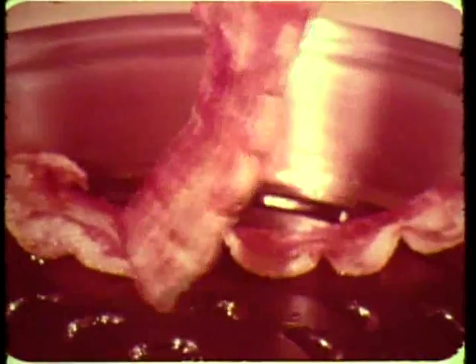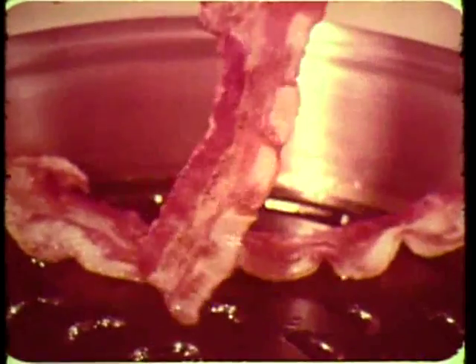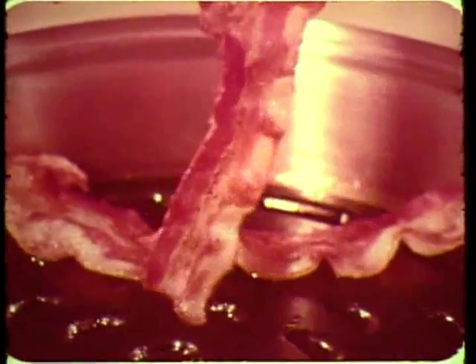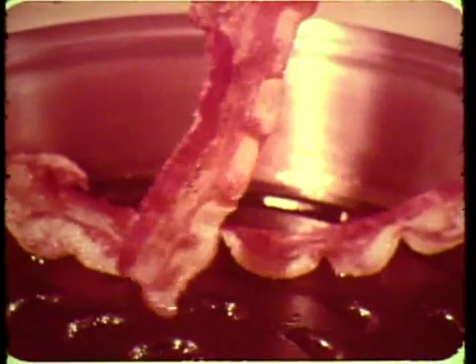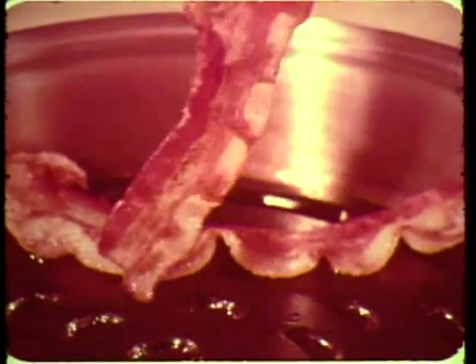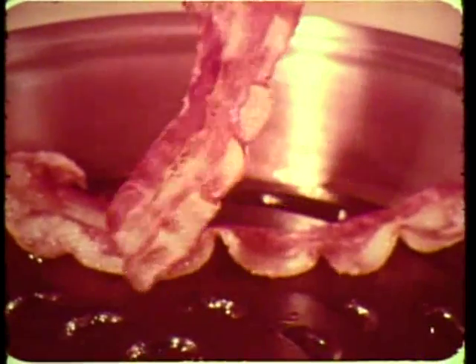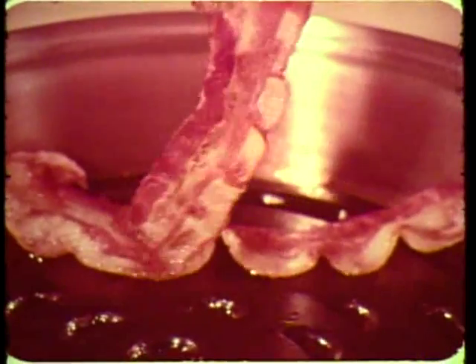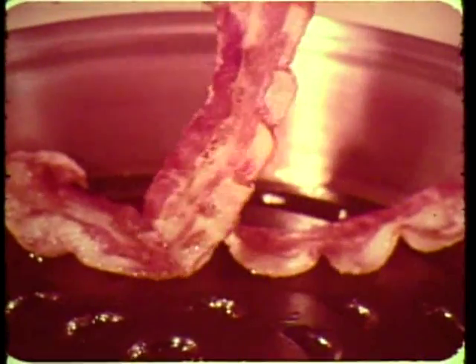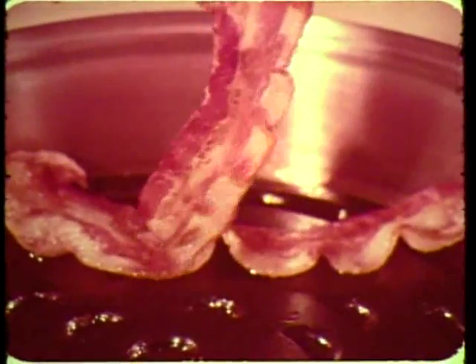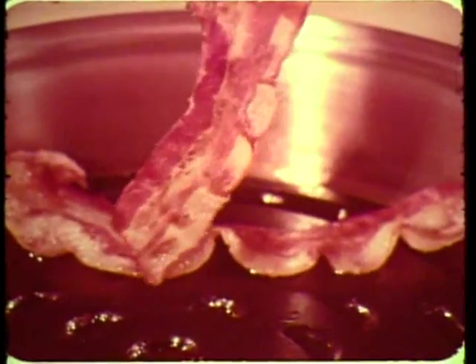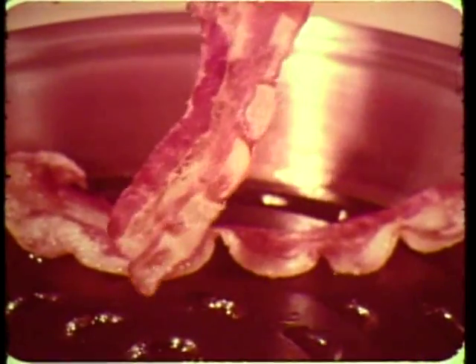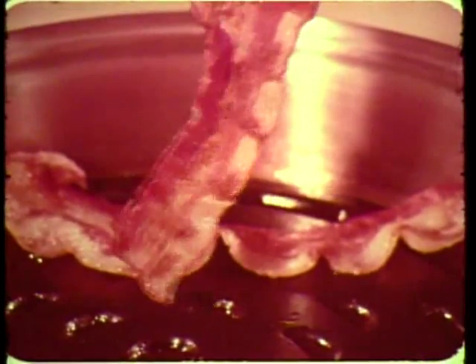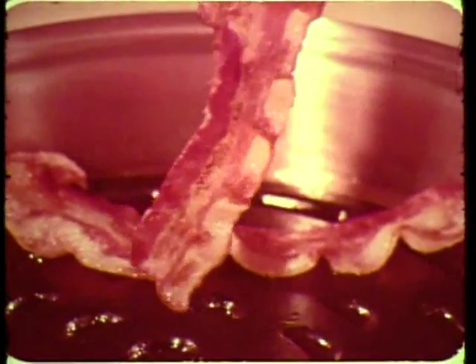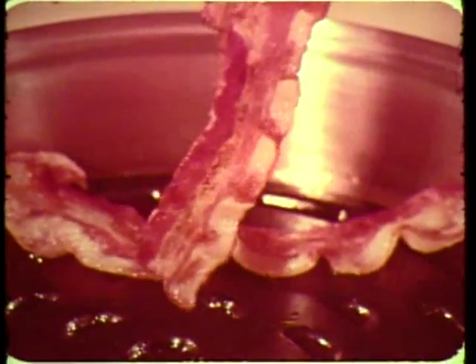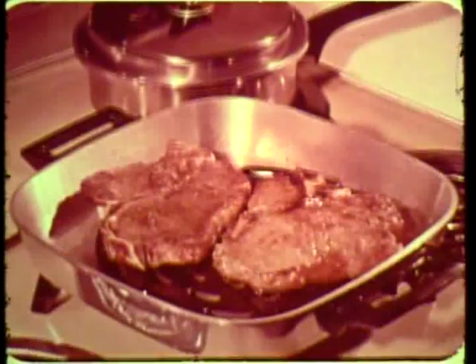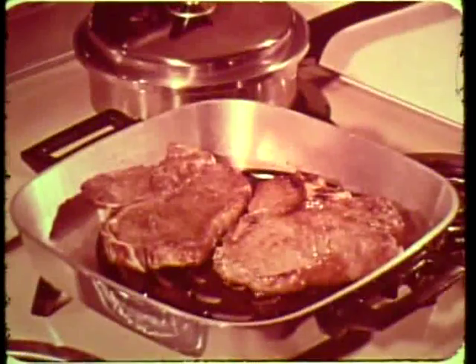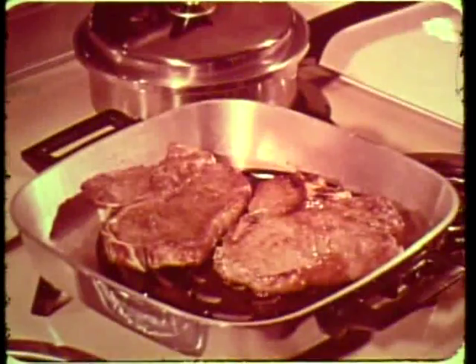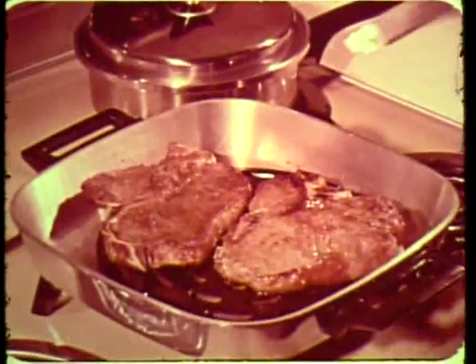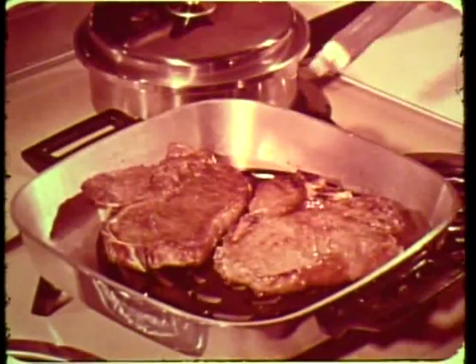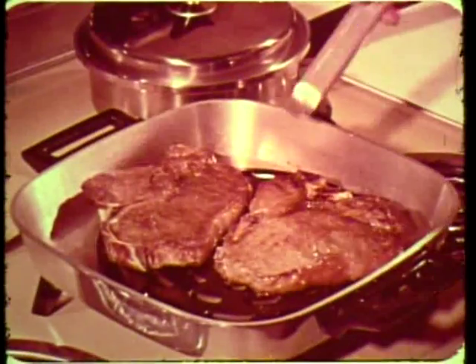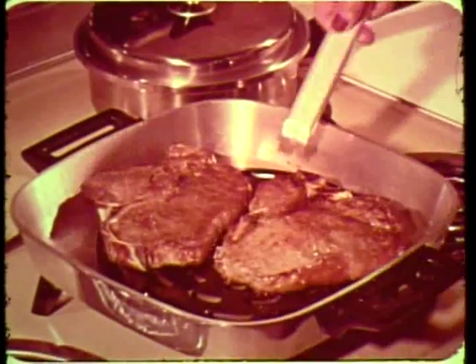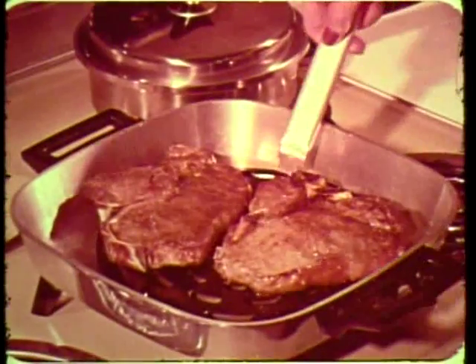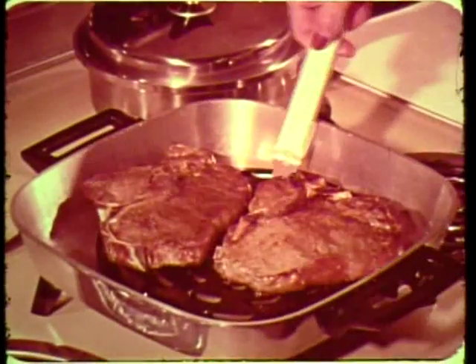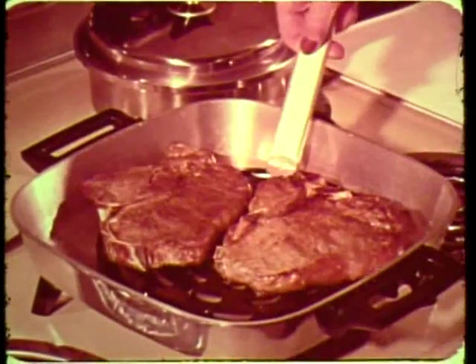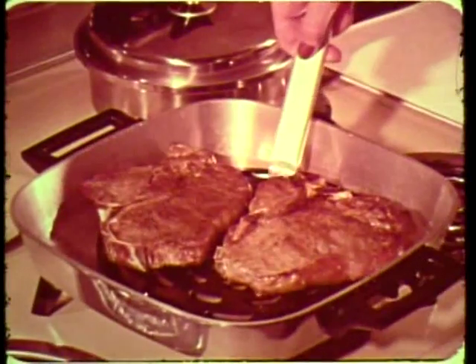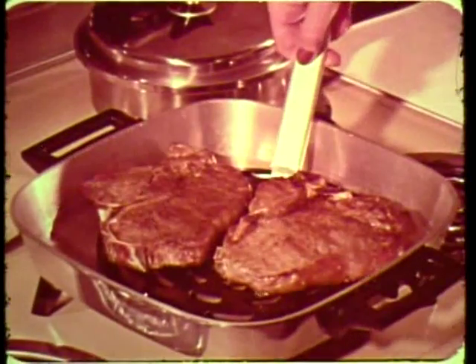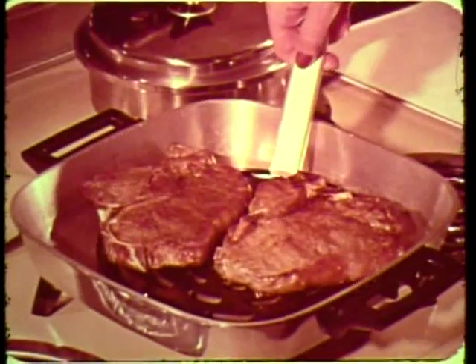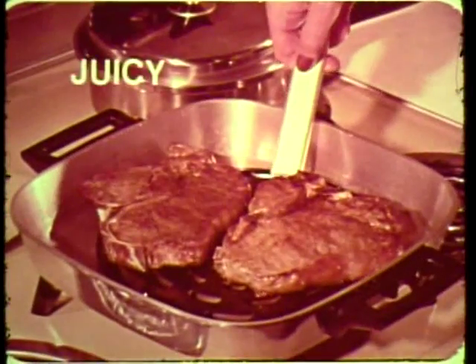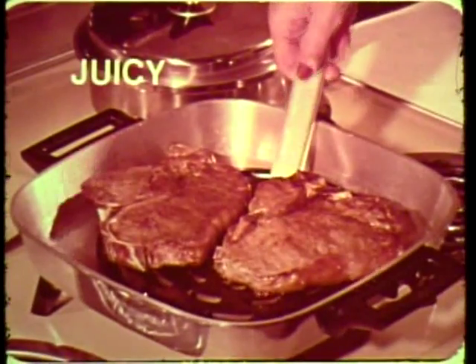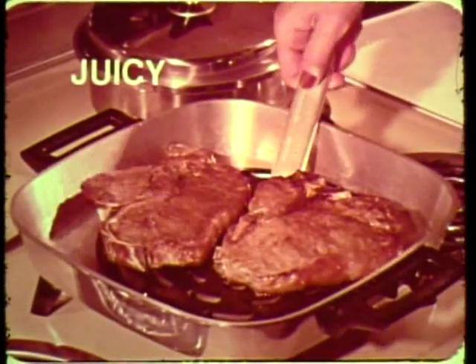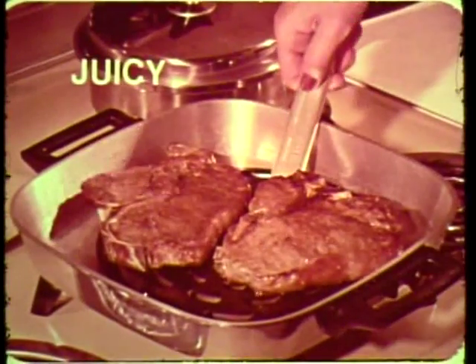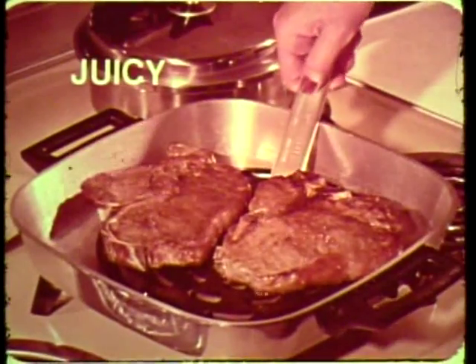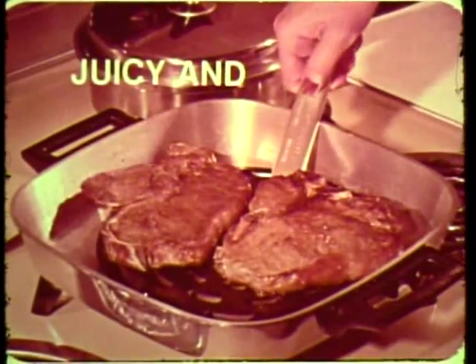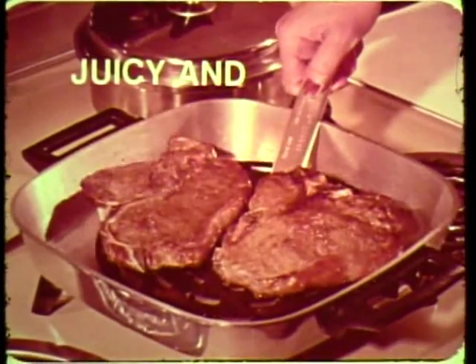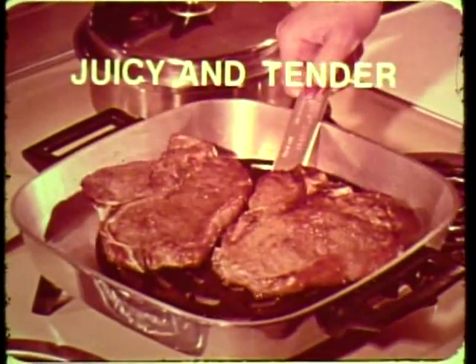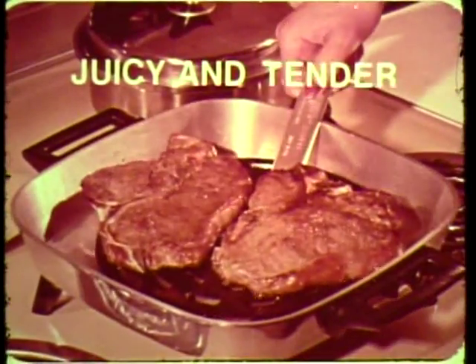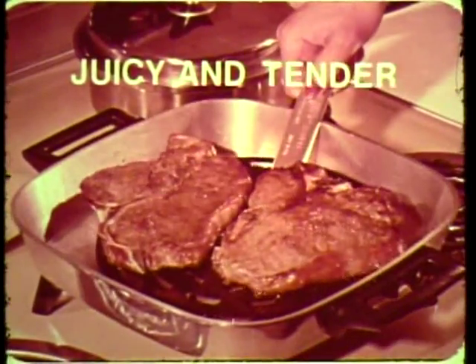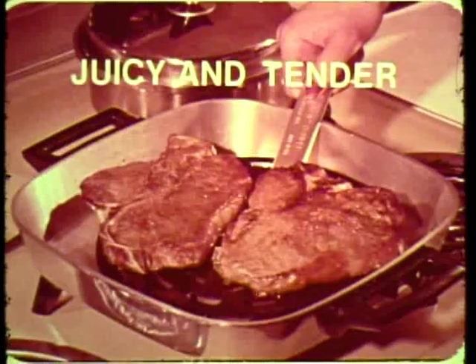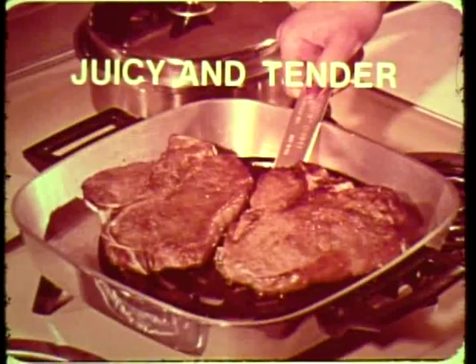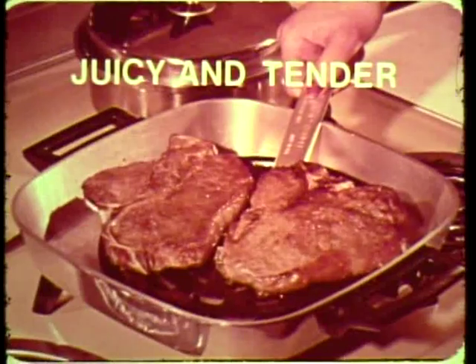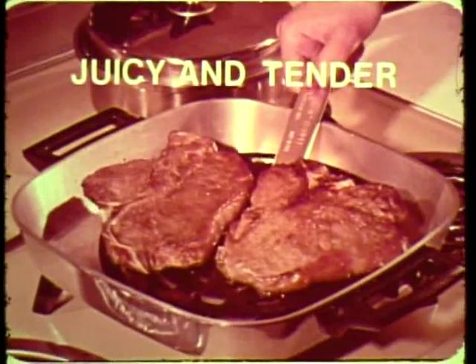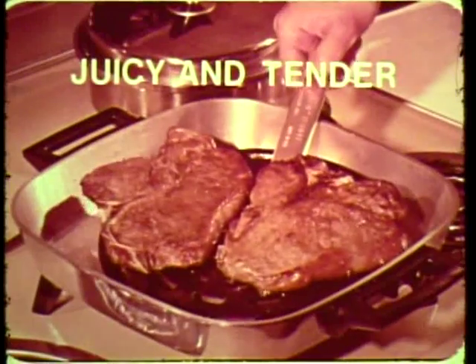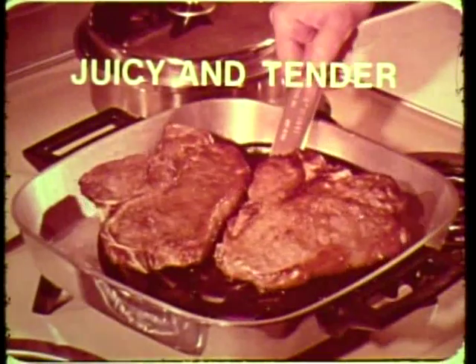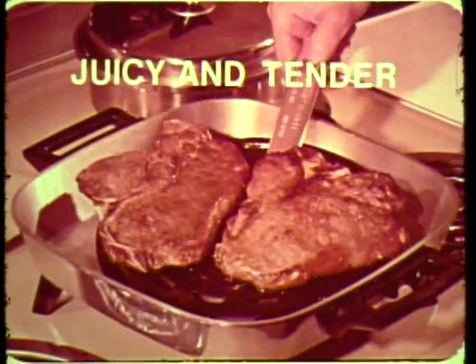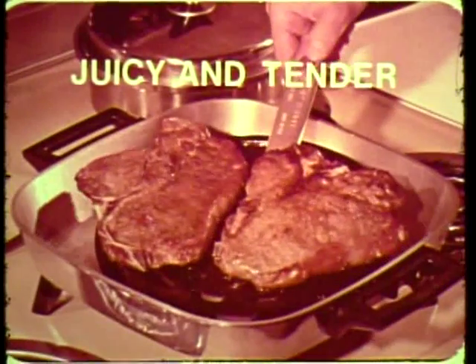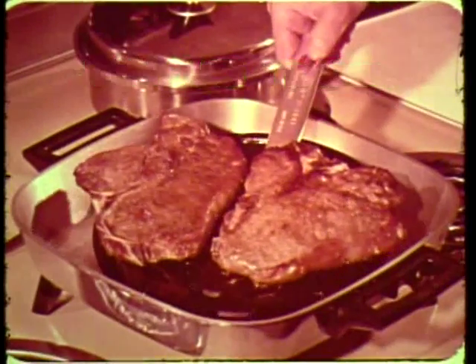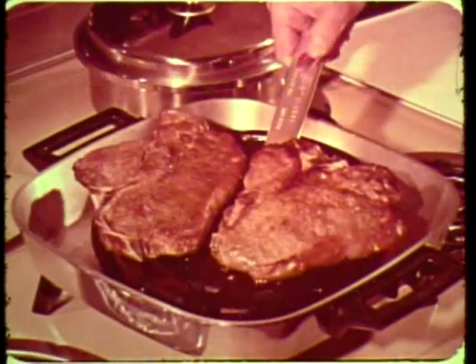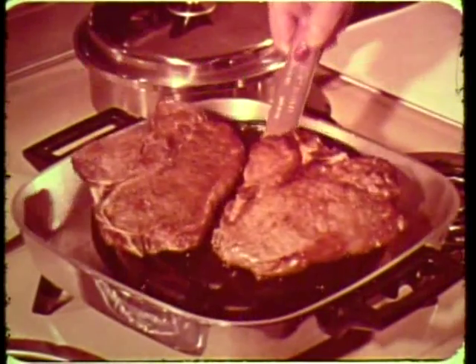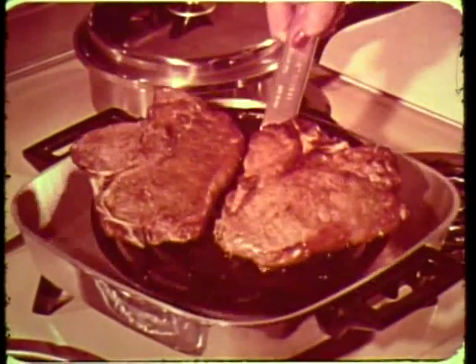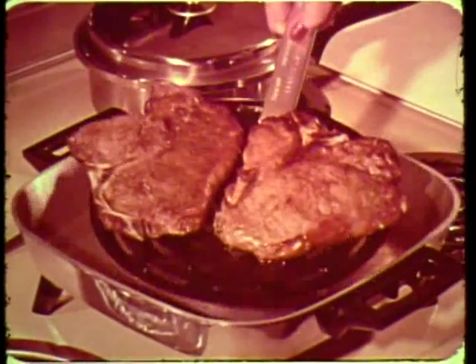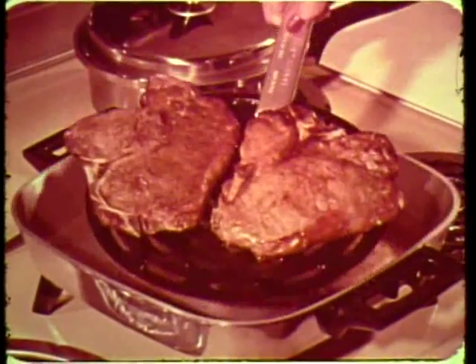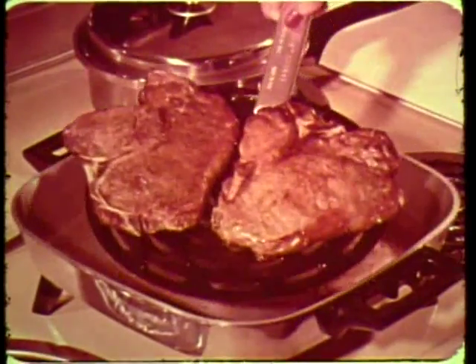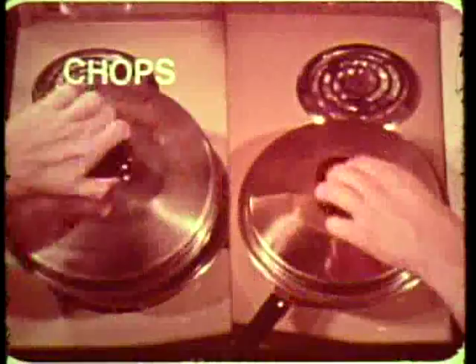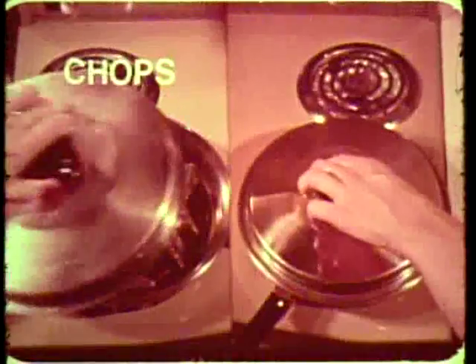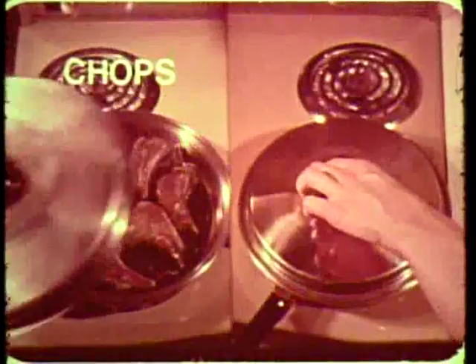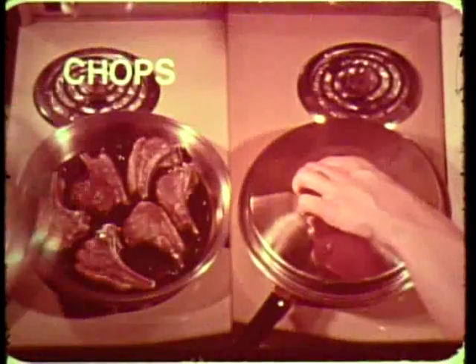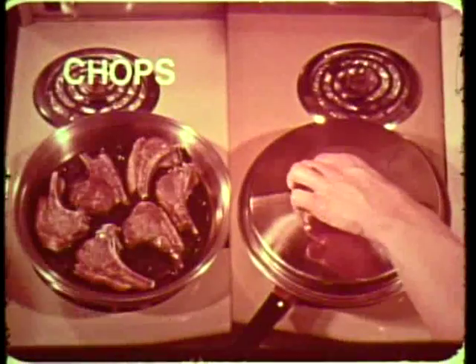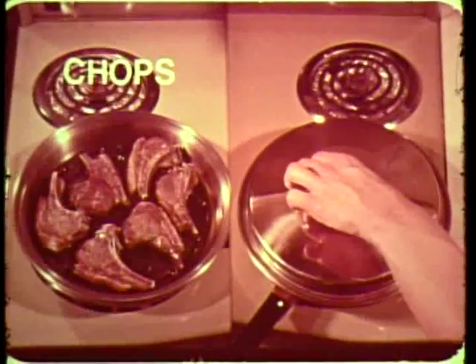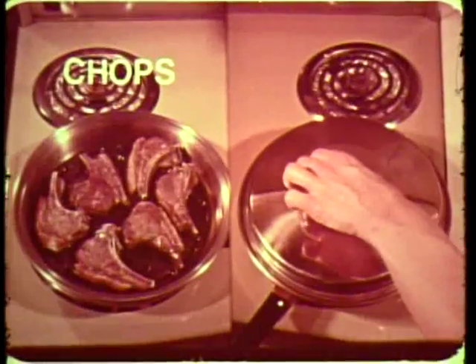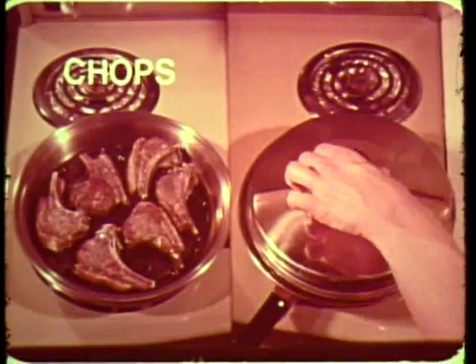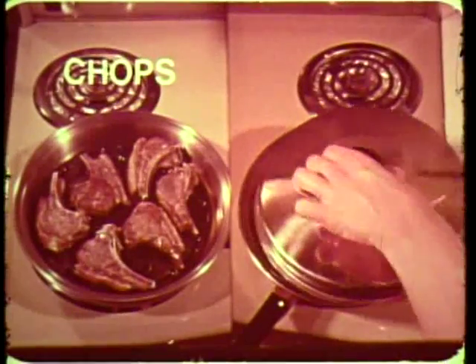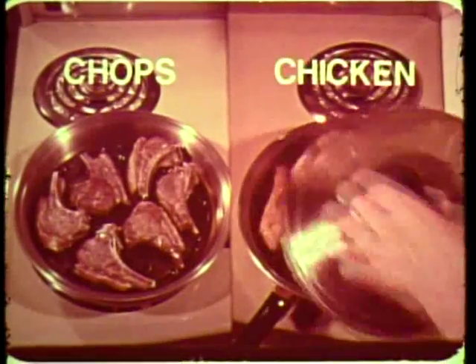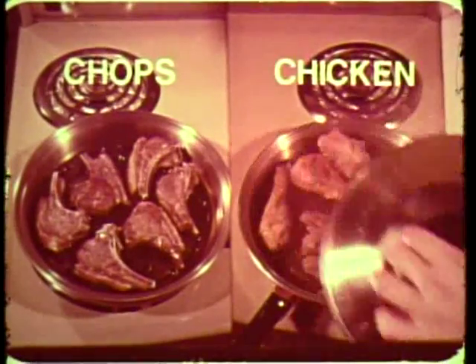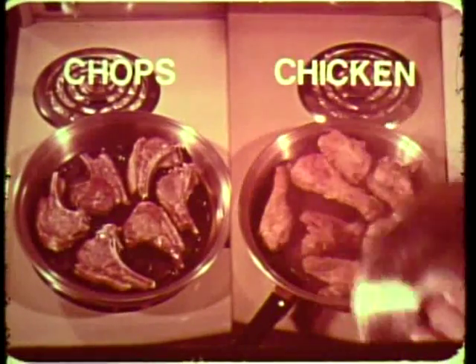Bacon so crisp and delicious. Pan broil steaks, so juicy and tender, and no messy oven to clean. Chops and even chicken,